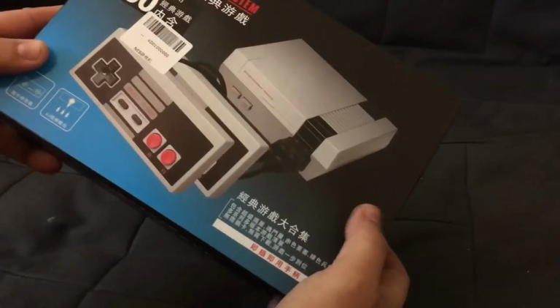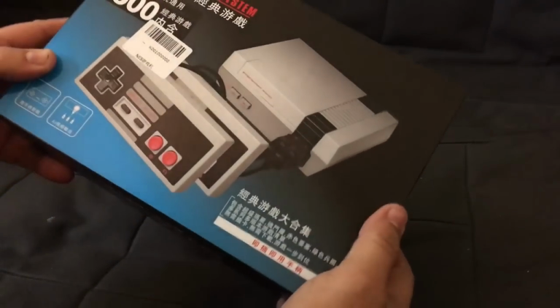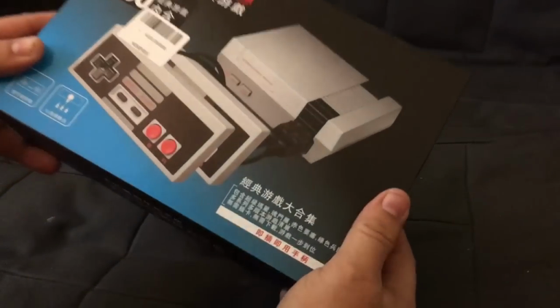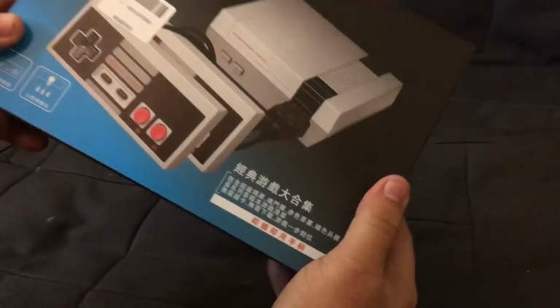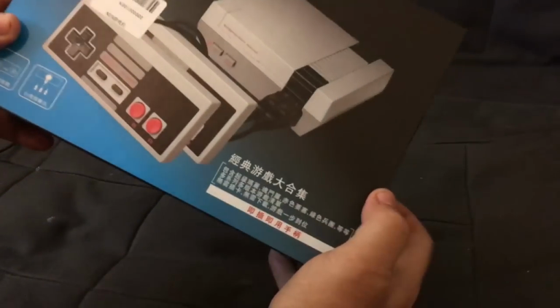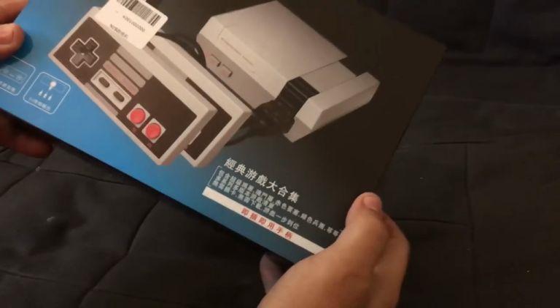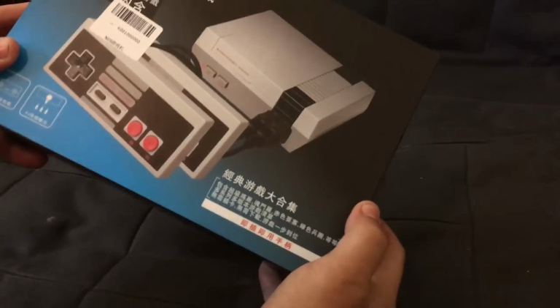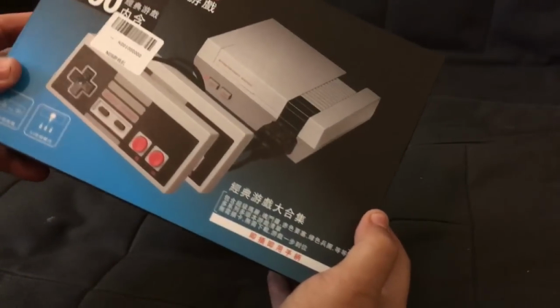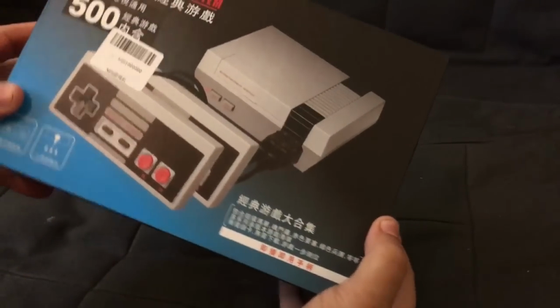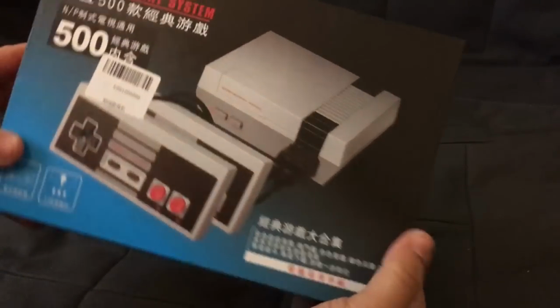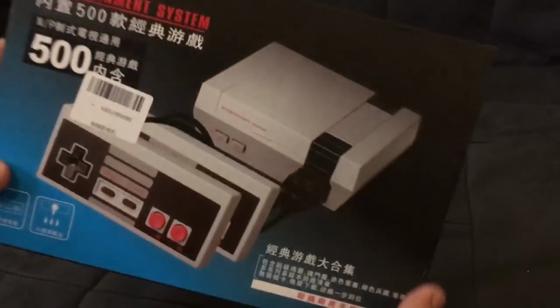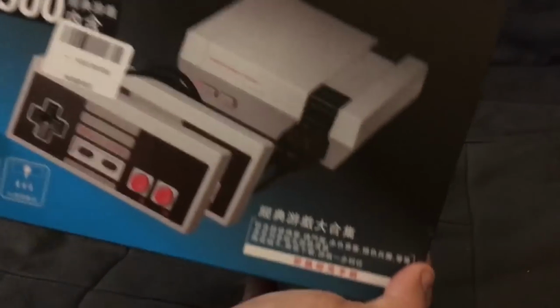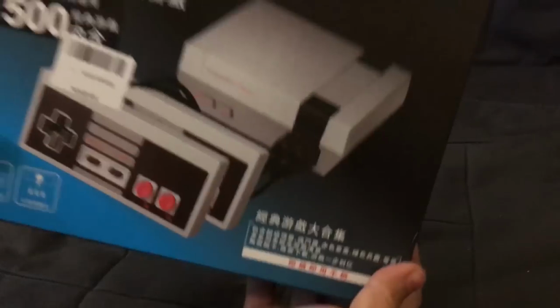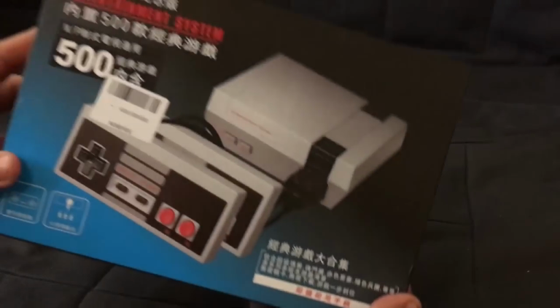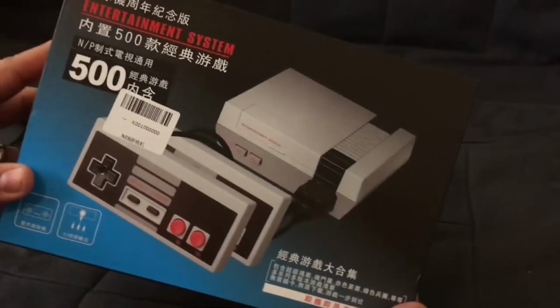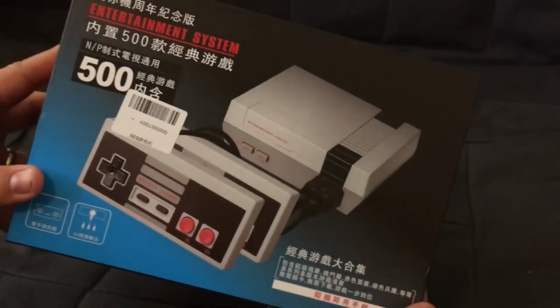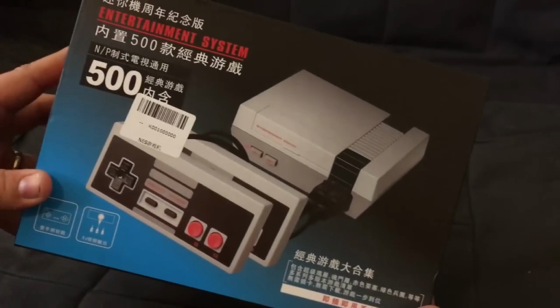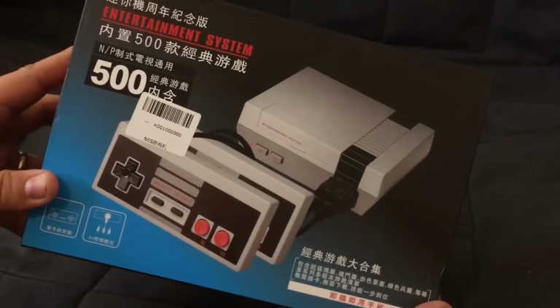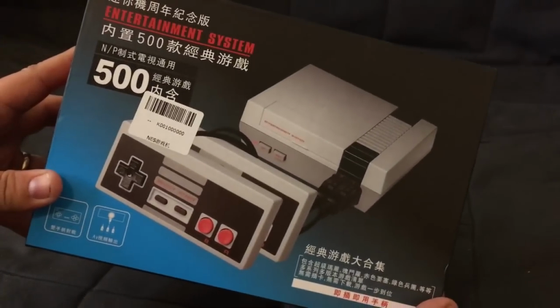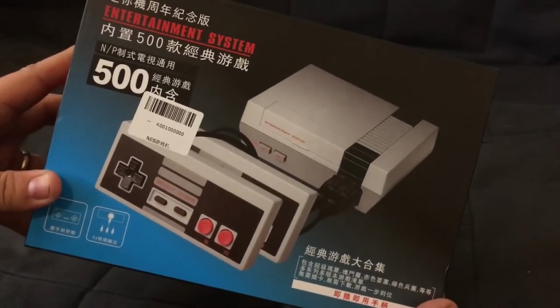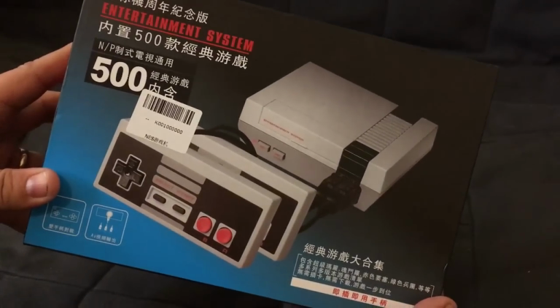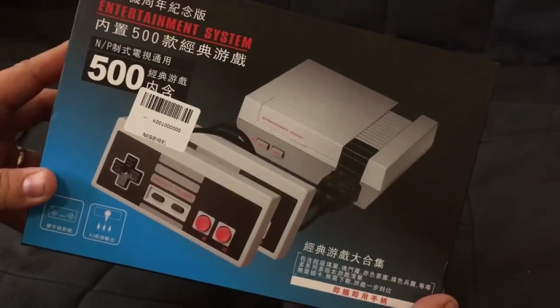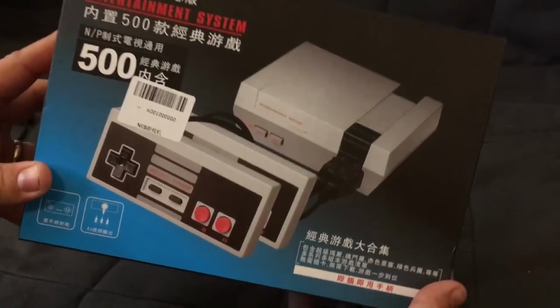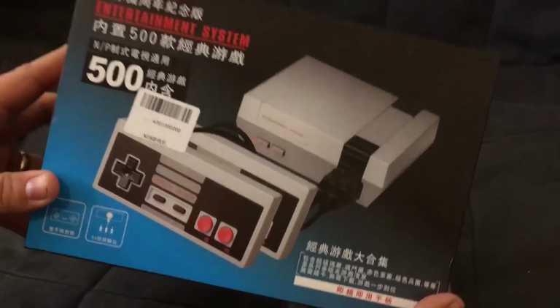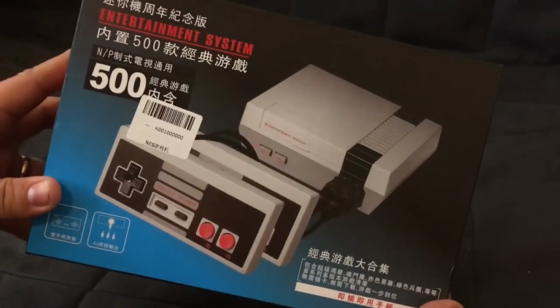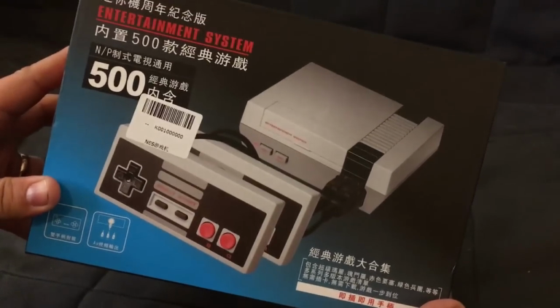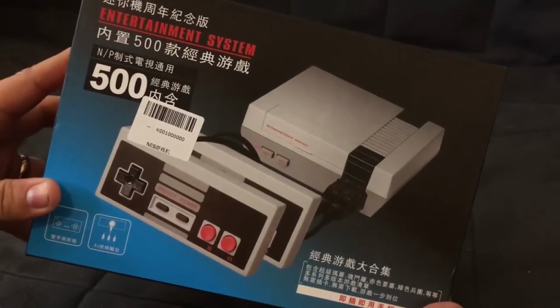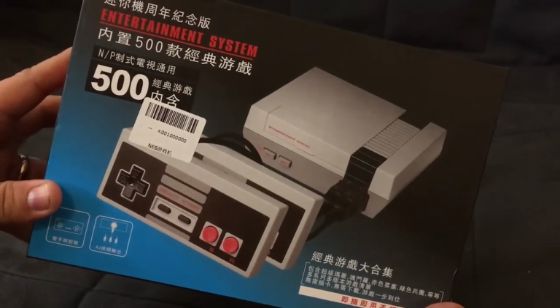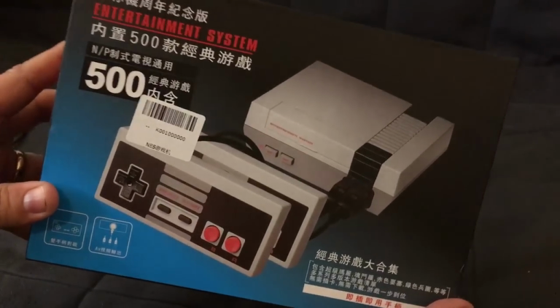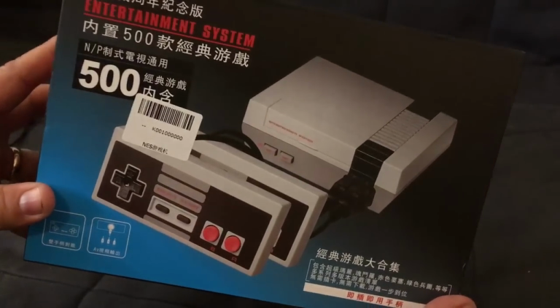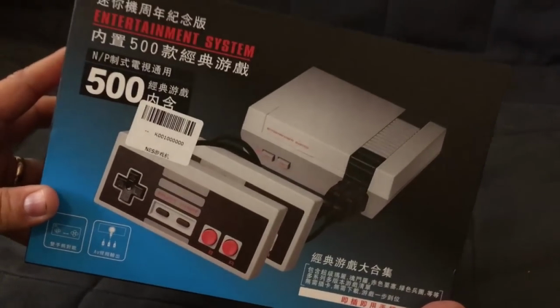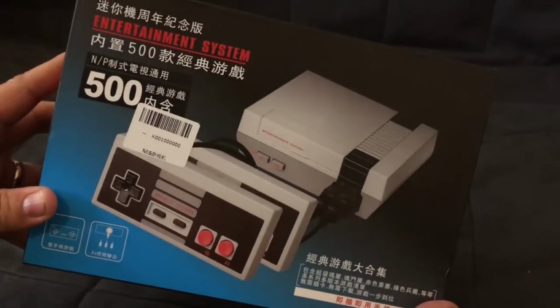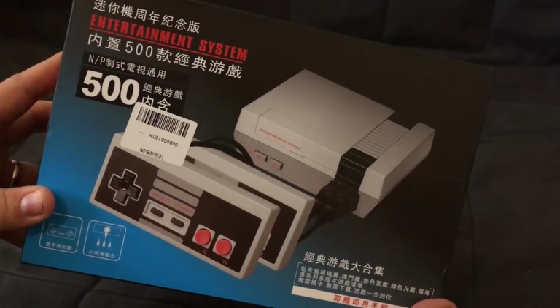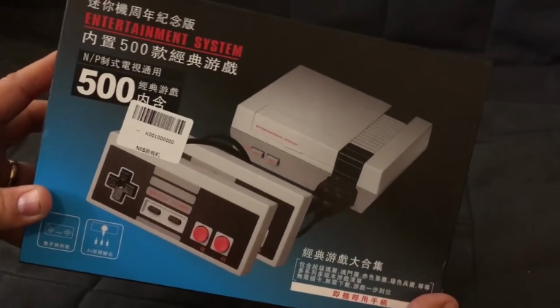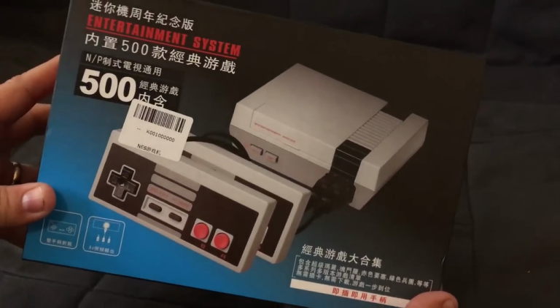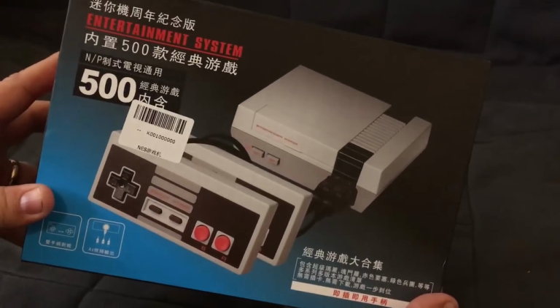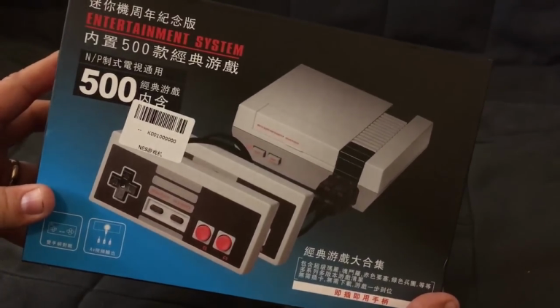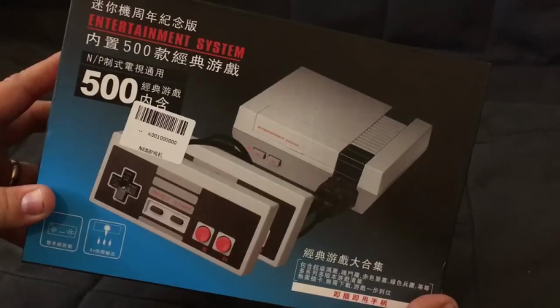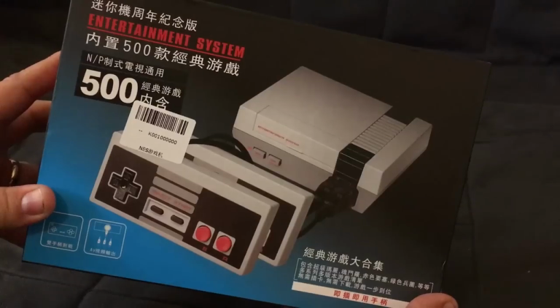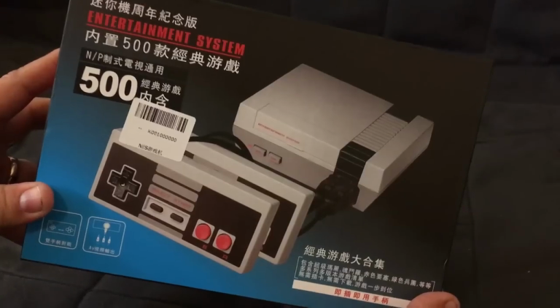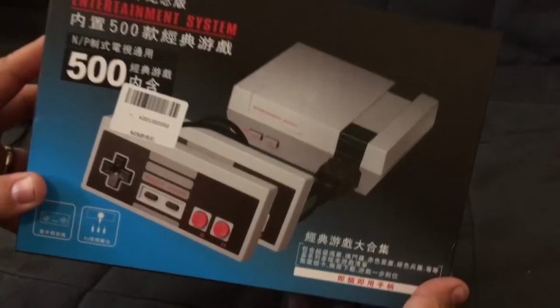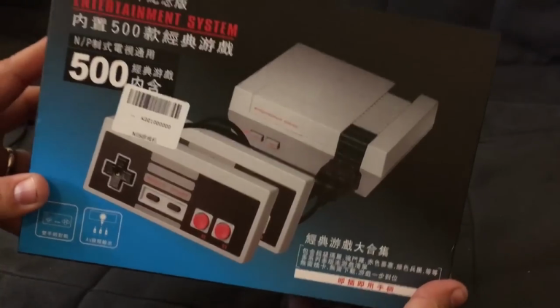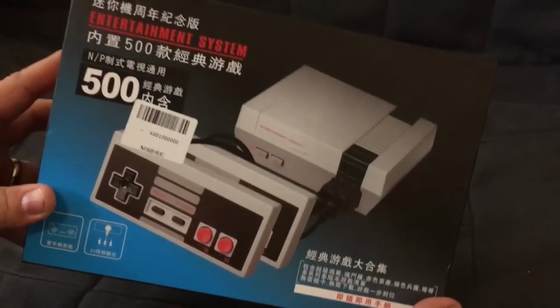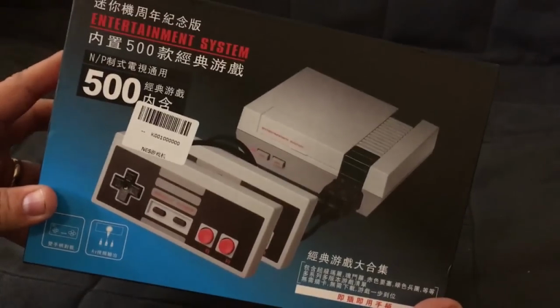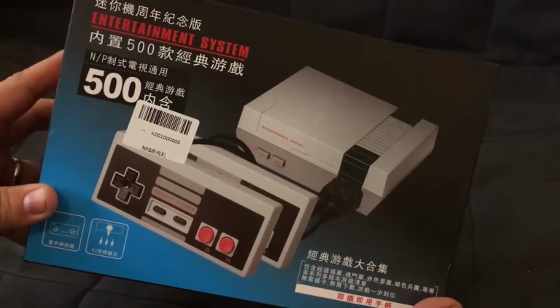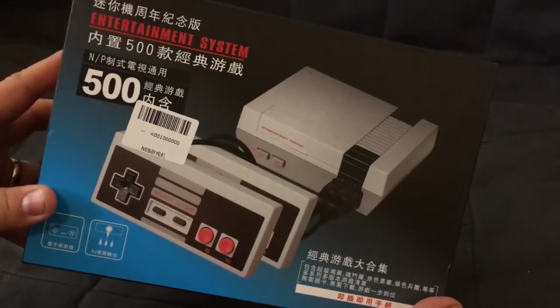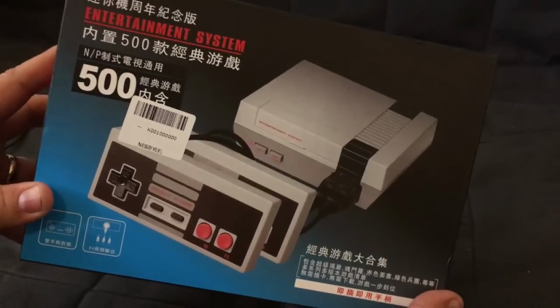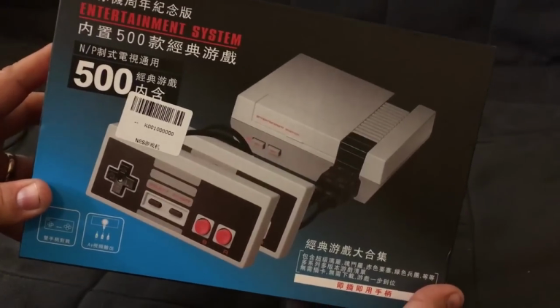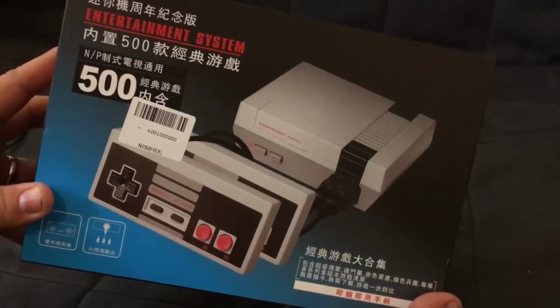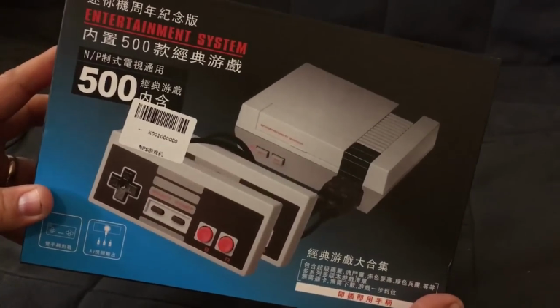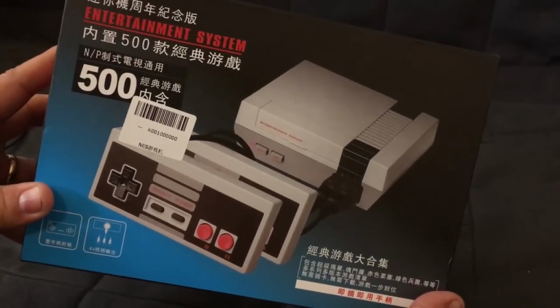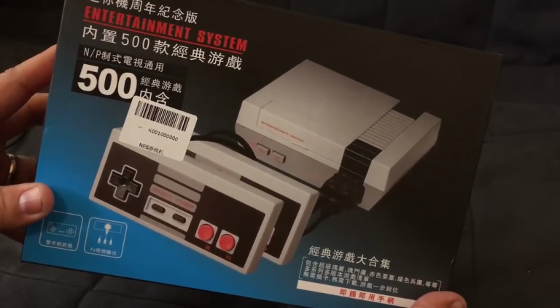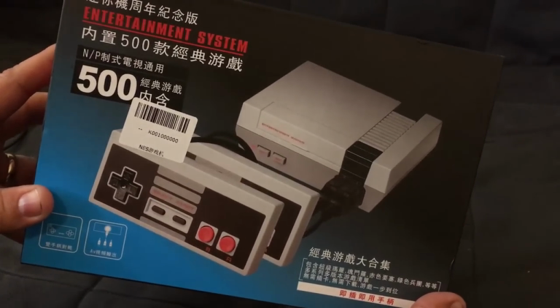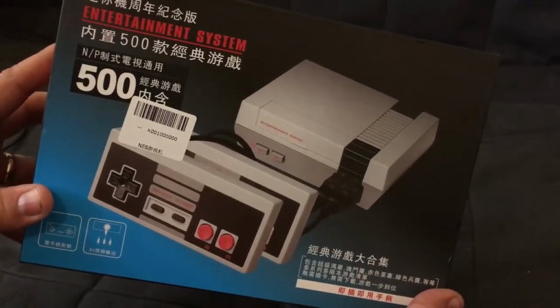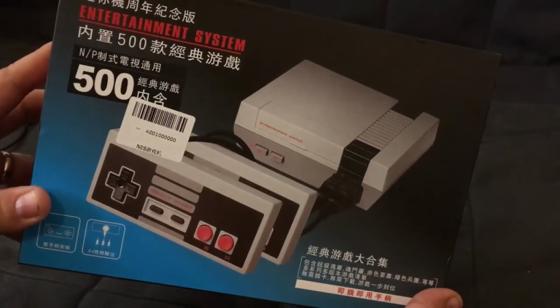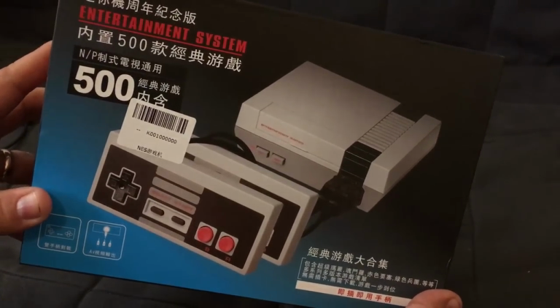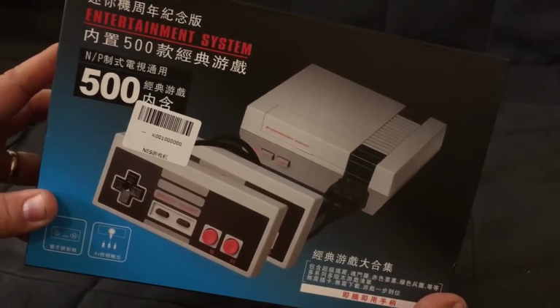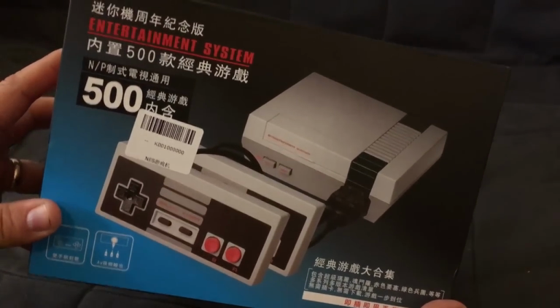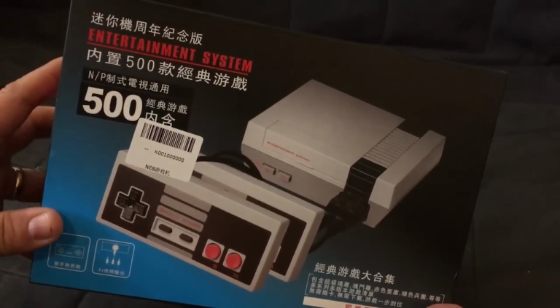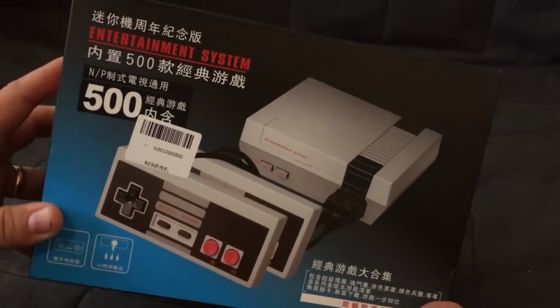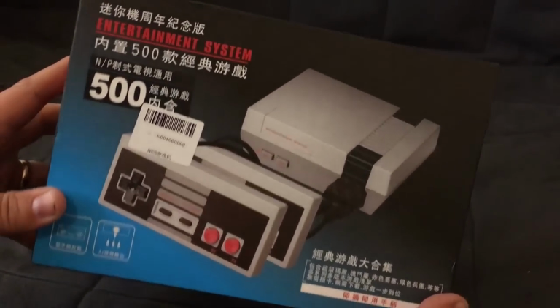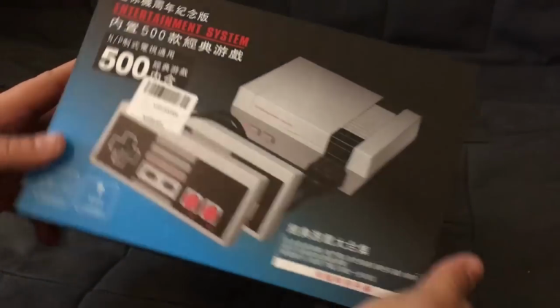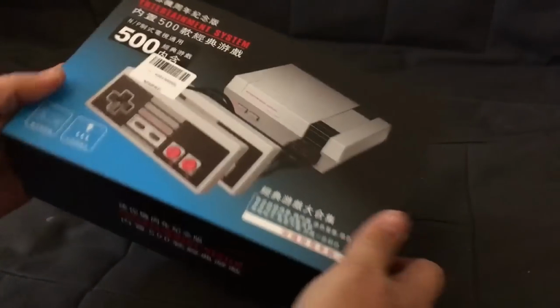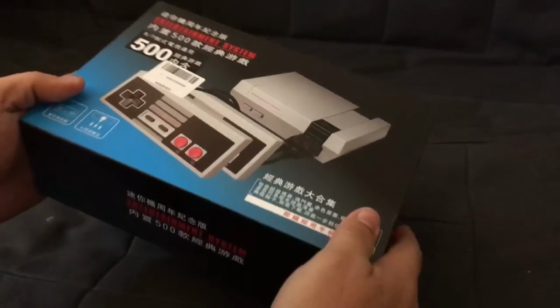We are going to unbox what we have here. This is a Chinese knockoff Nintendo NES Classic. So let's check it out.